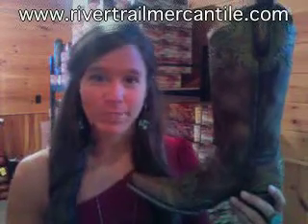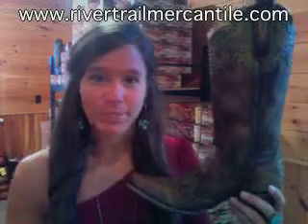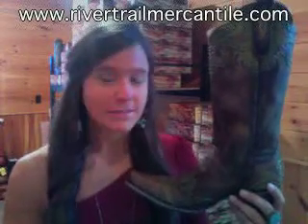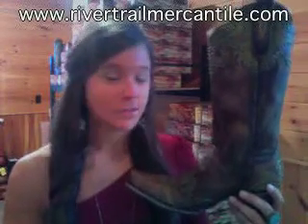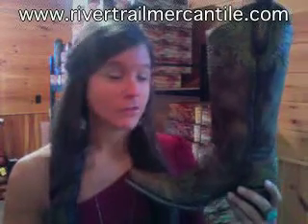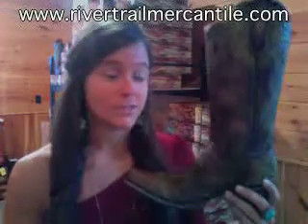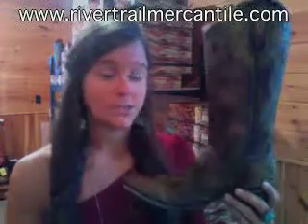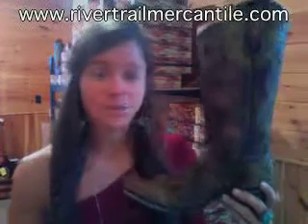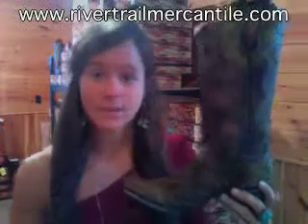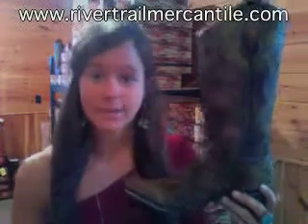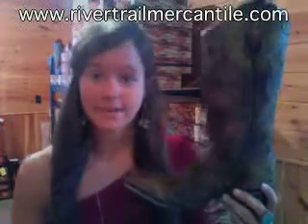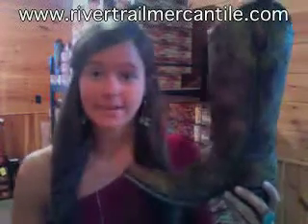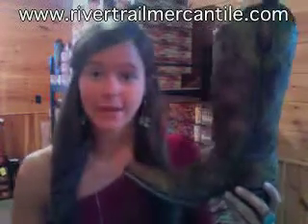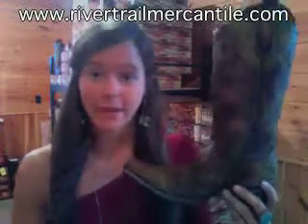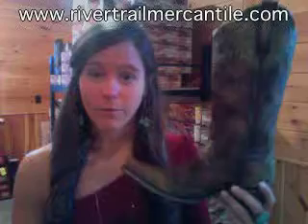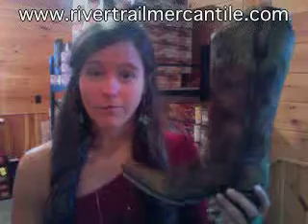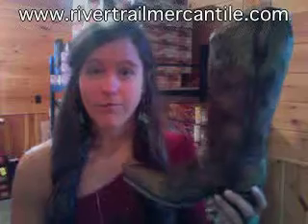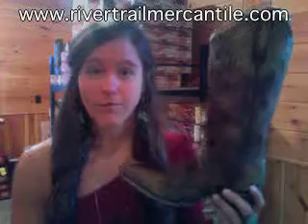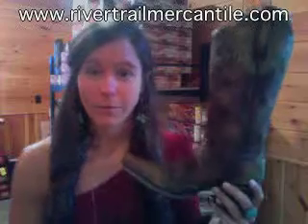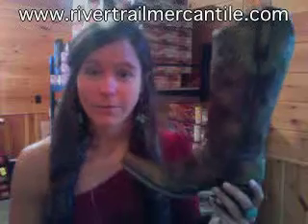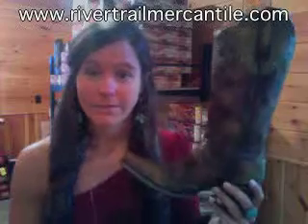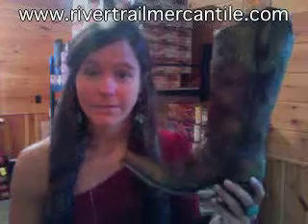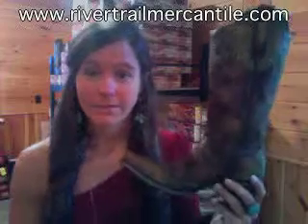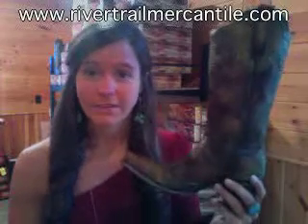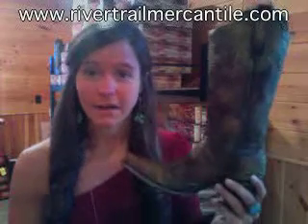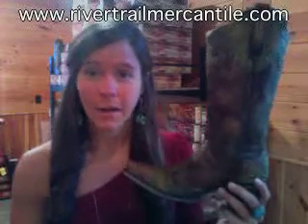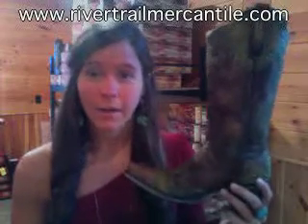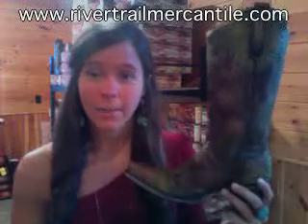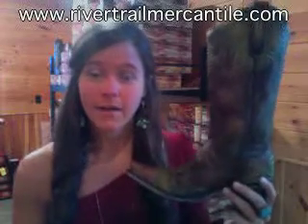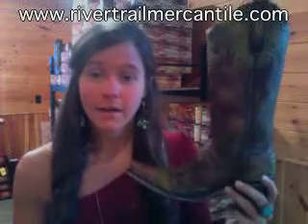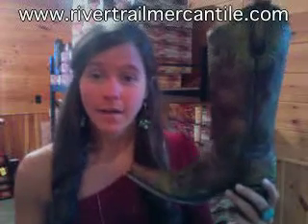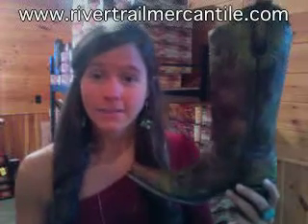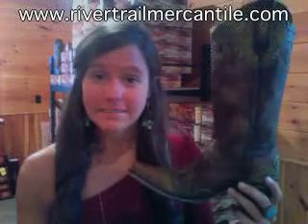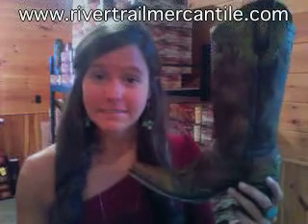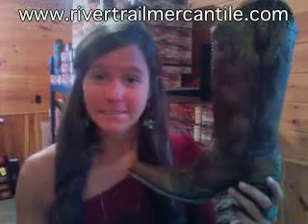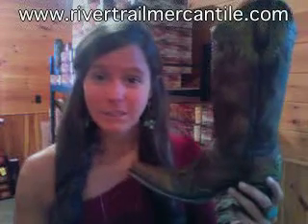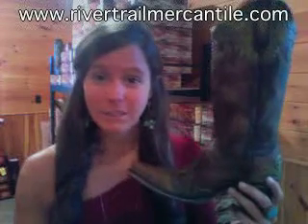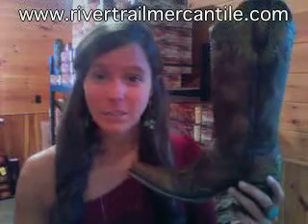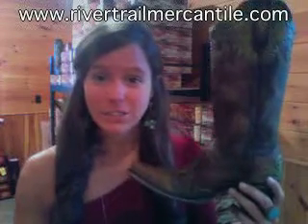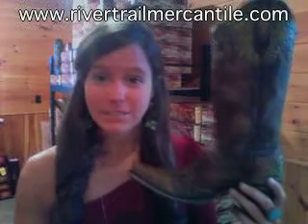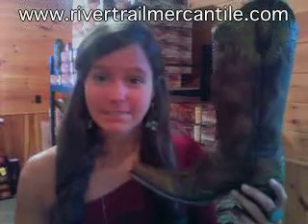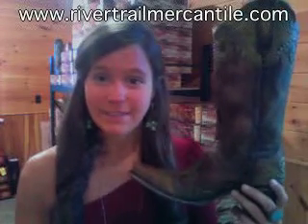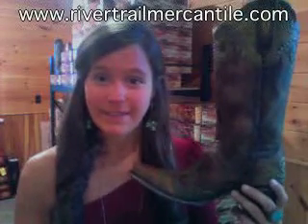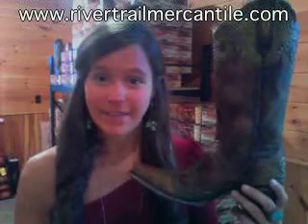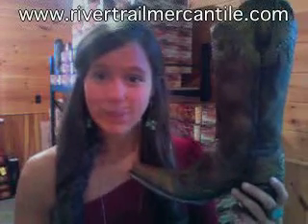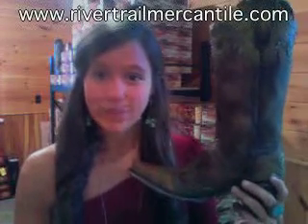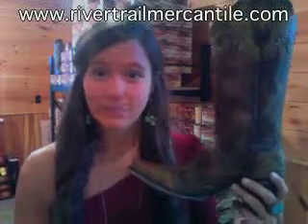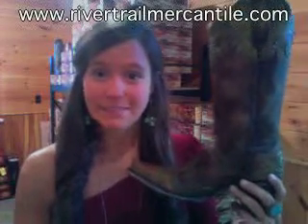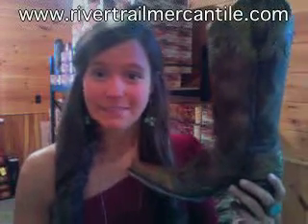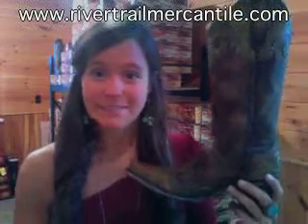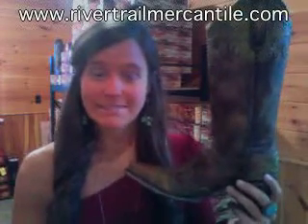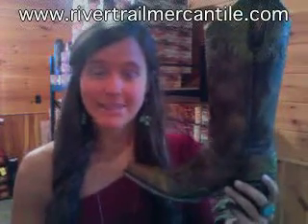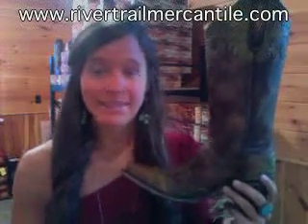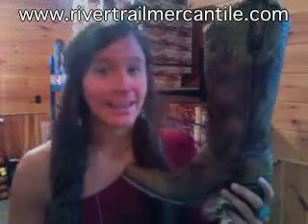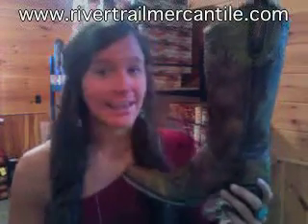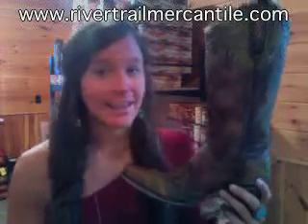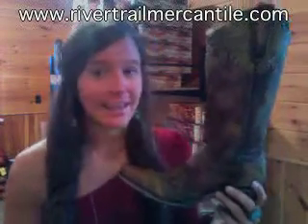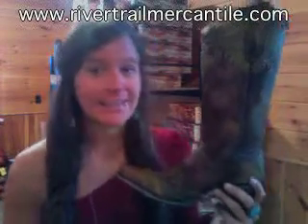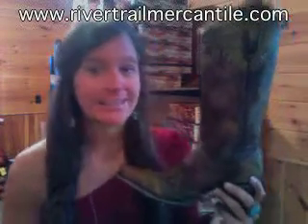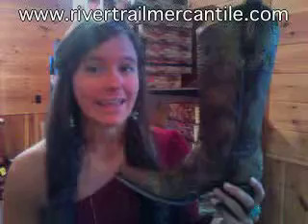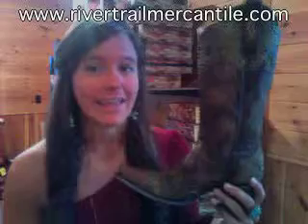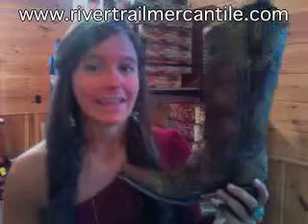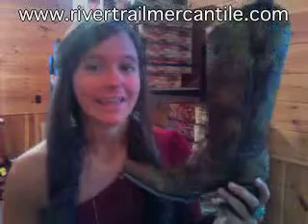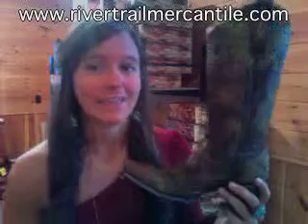If you're interested, you can get it at rivertrailmercantile.com. Call us anytime with questions at 336-998-8800.